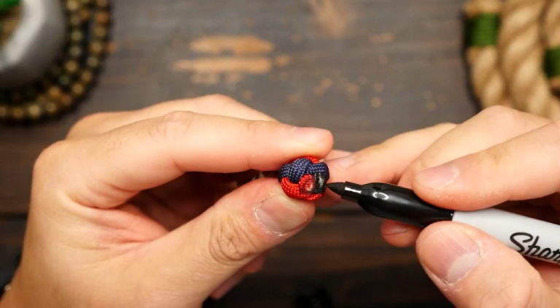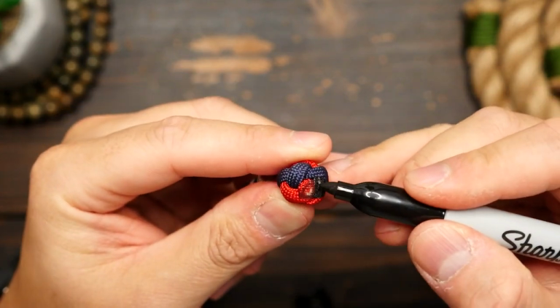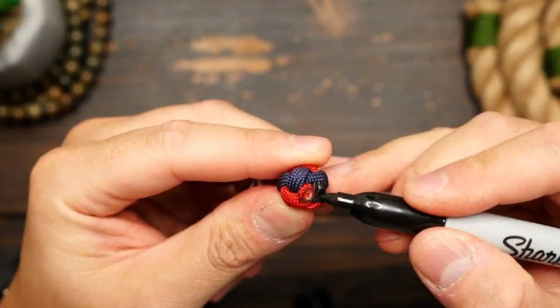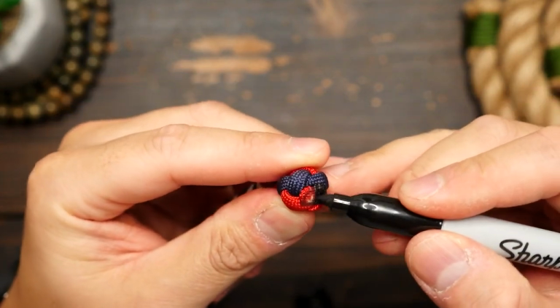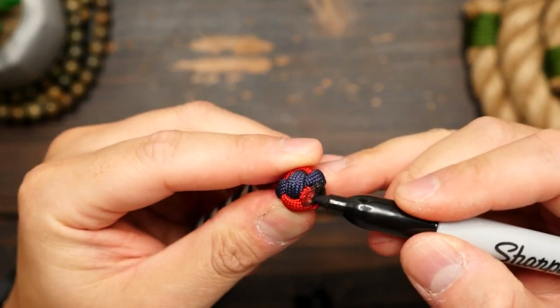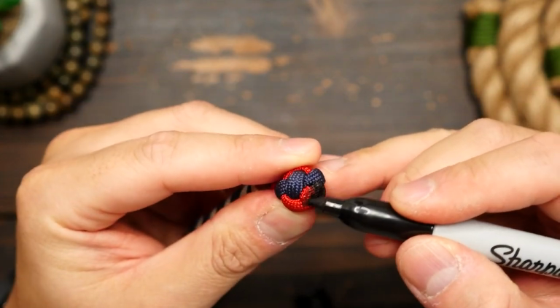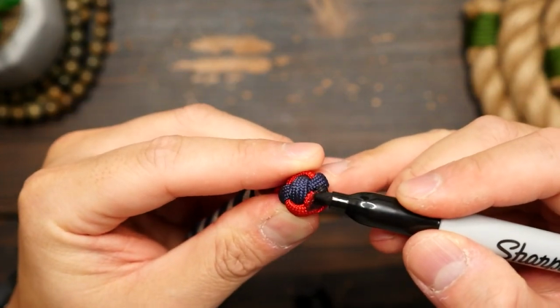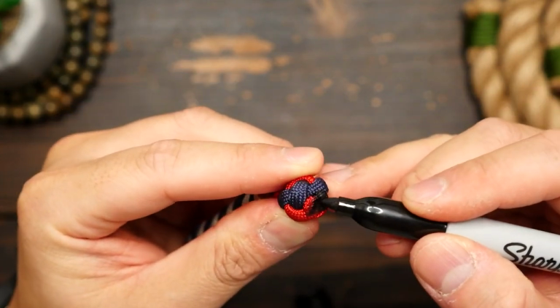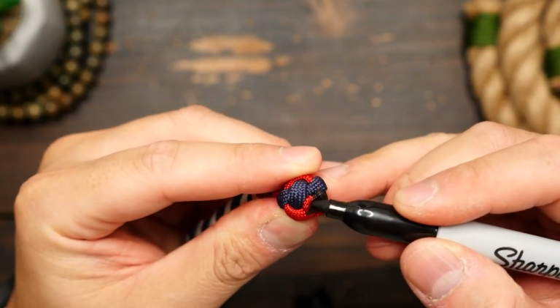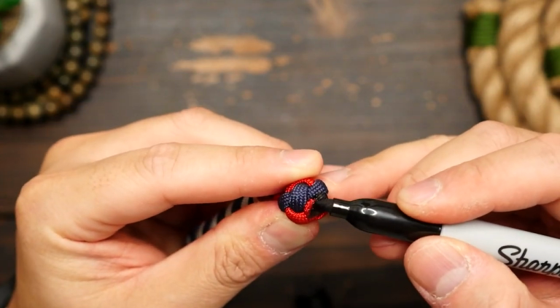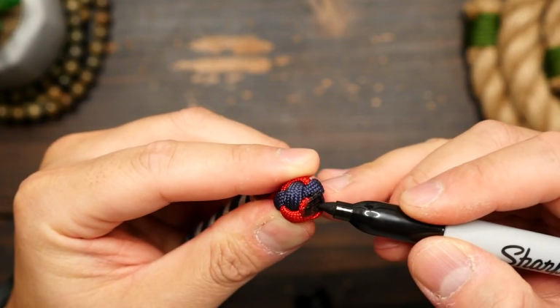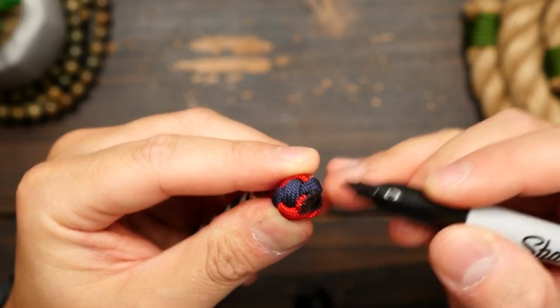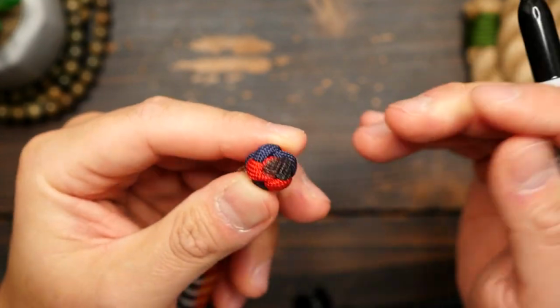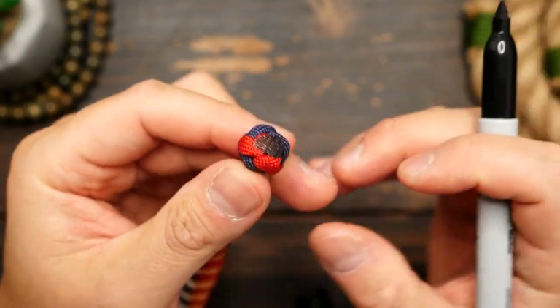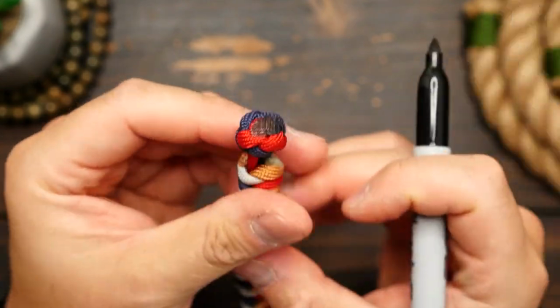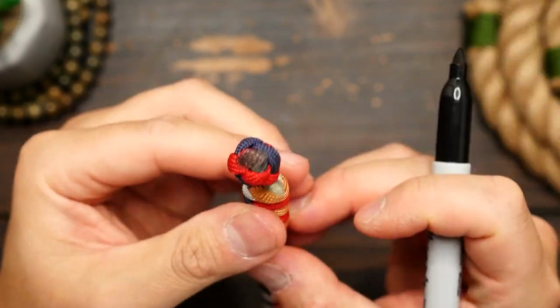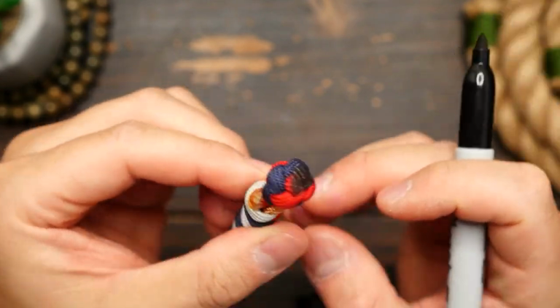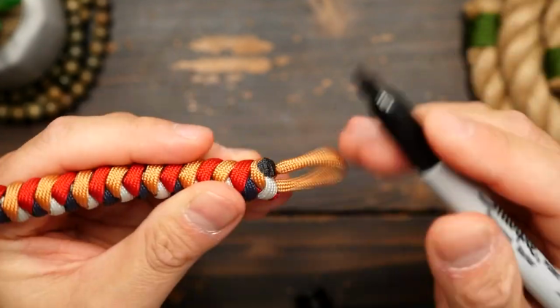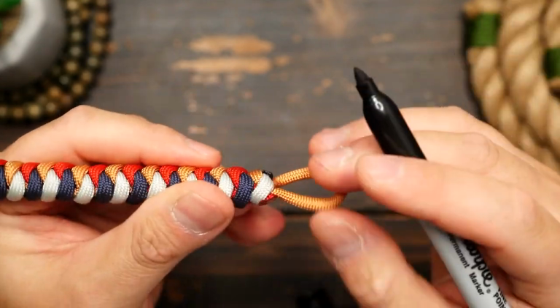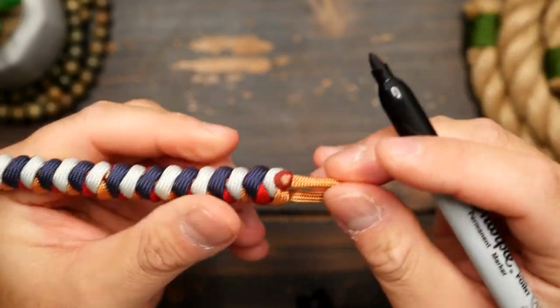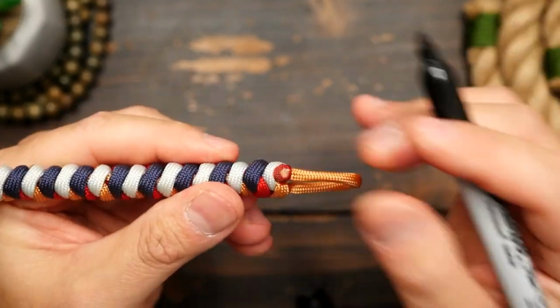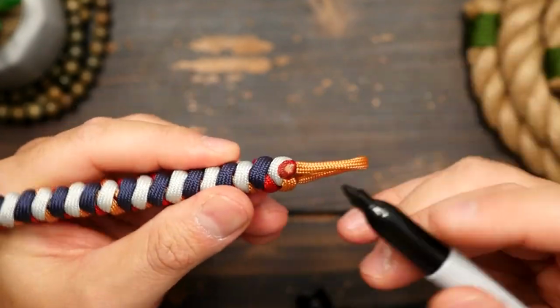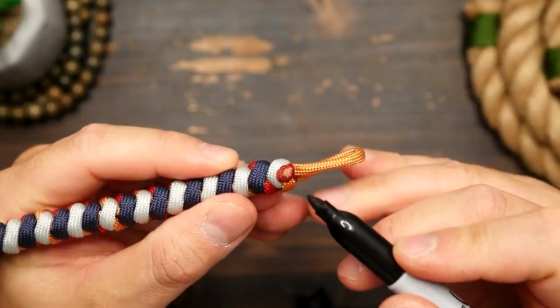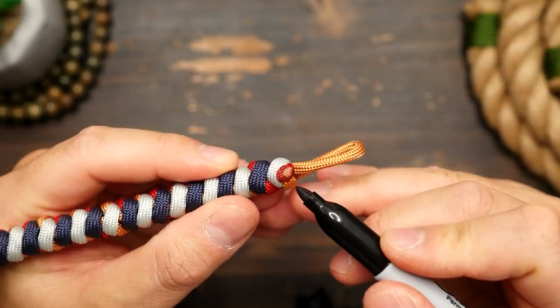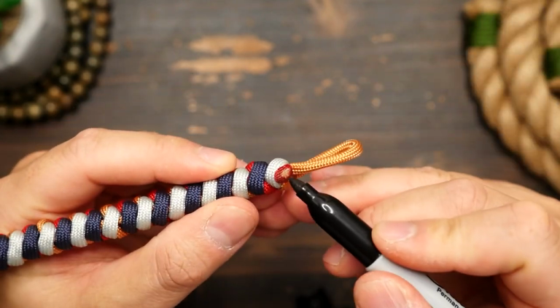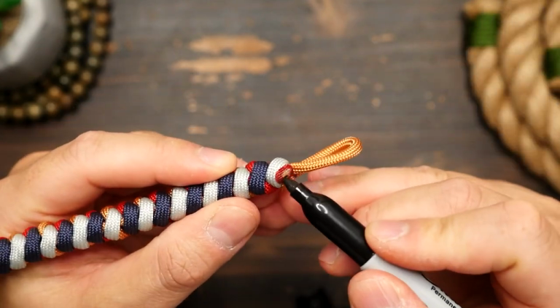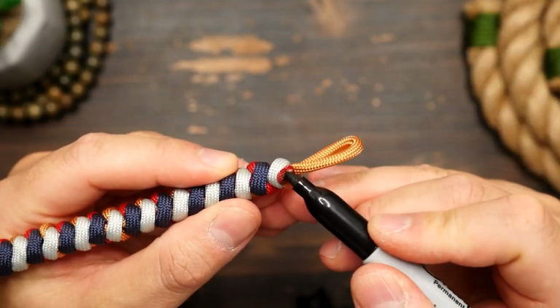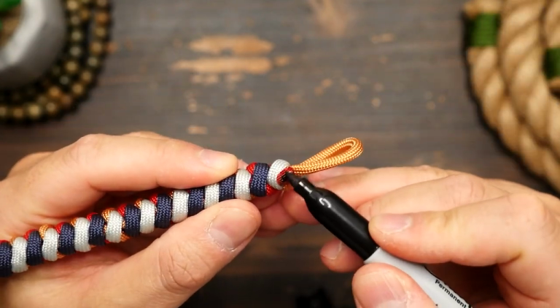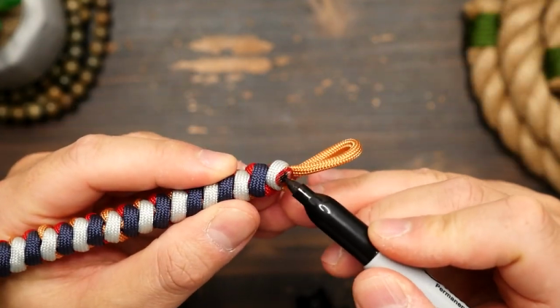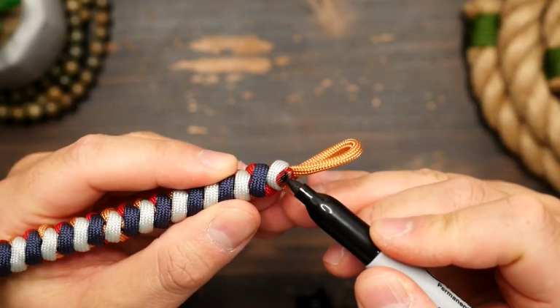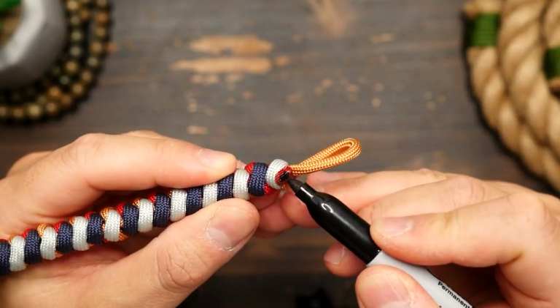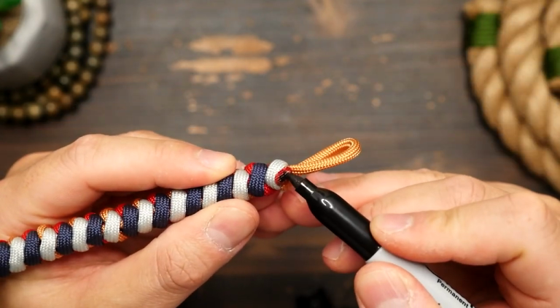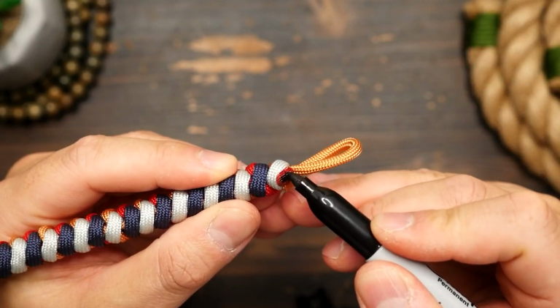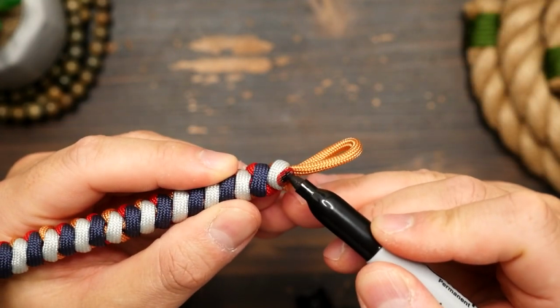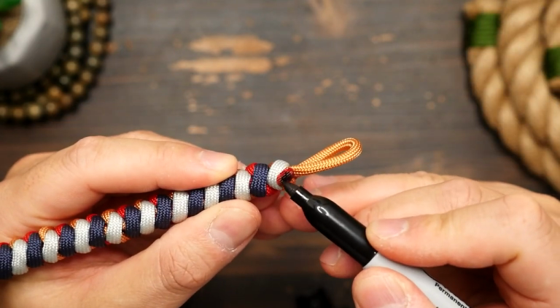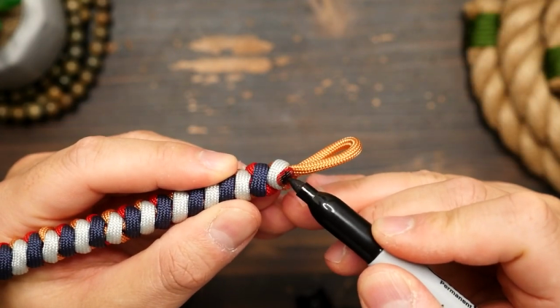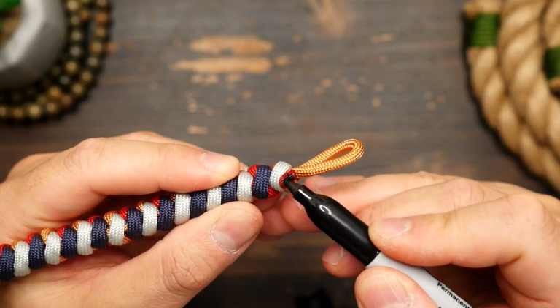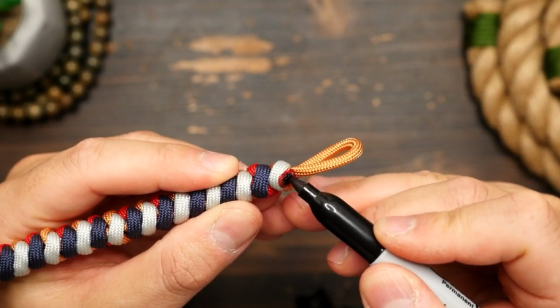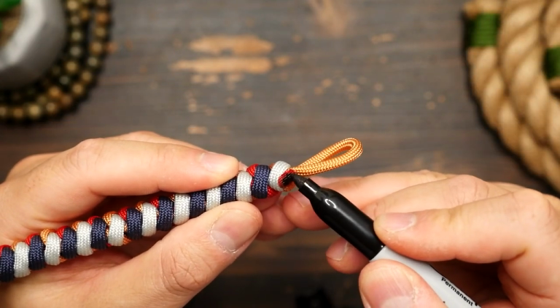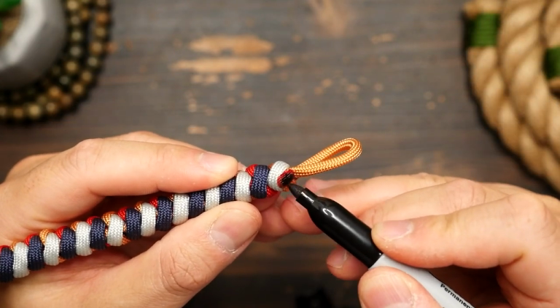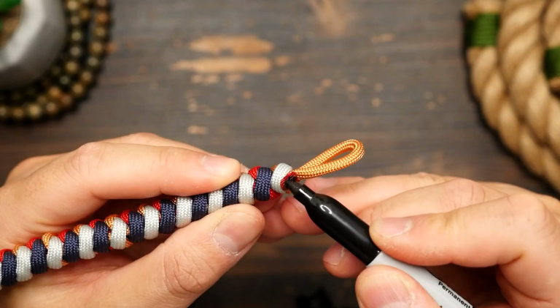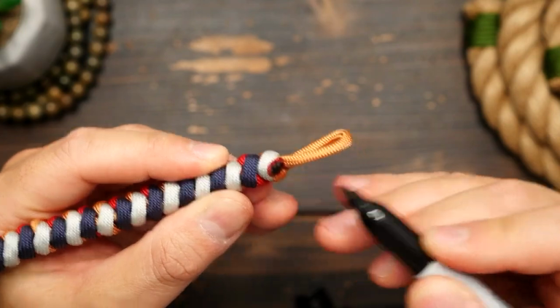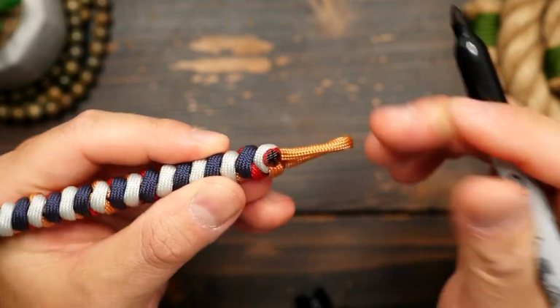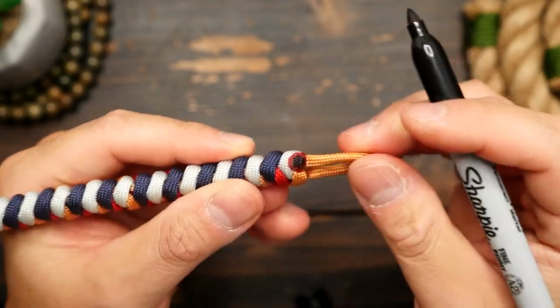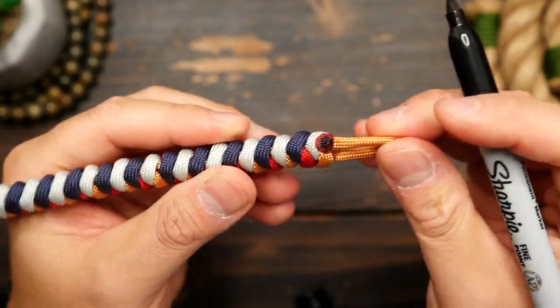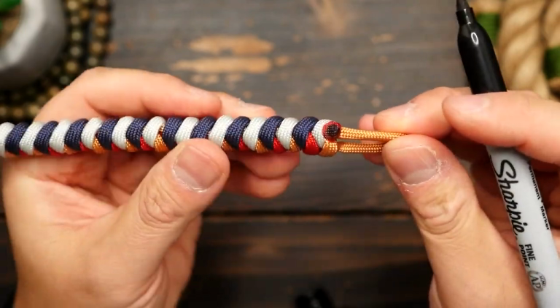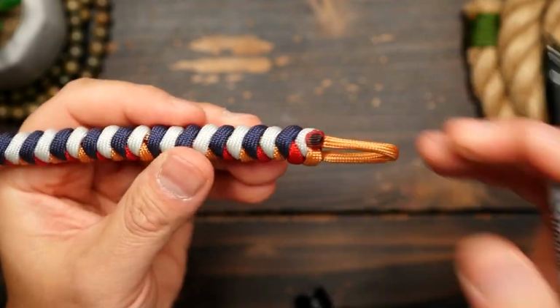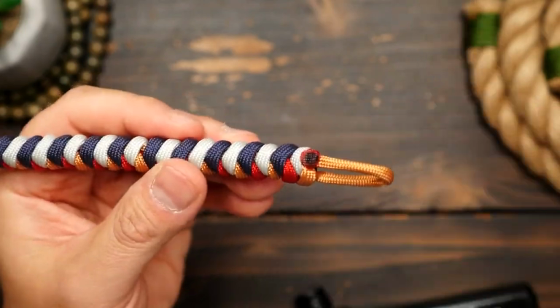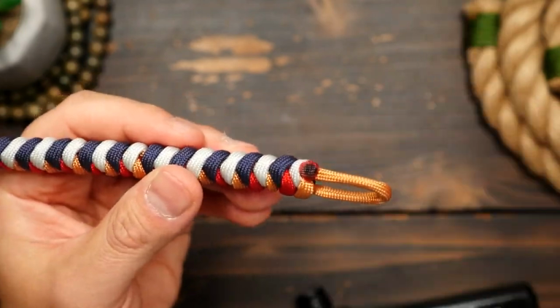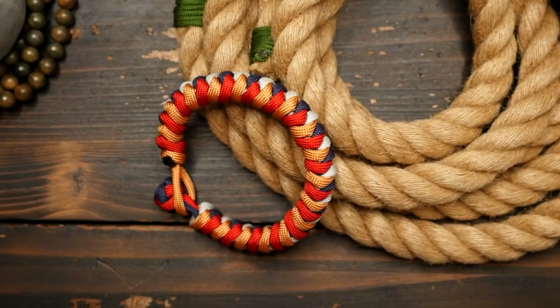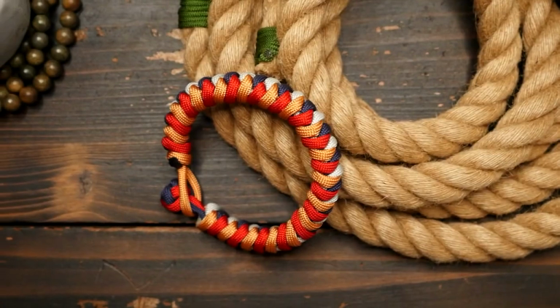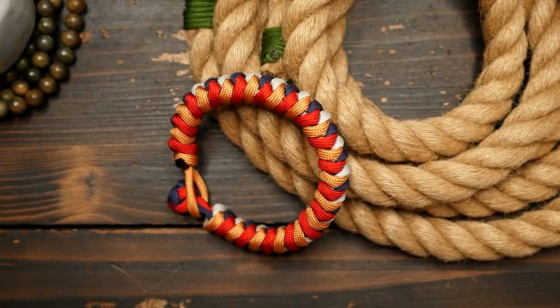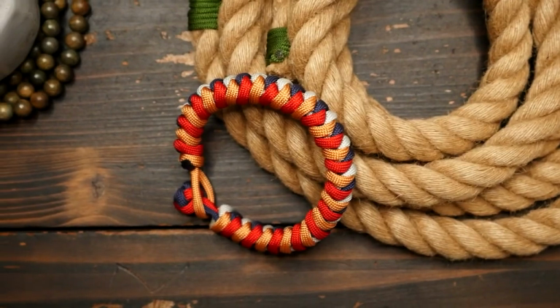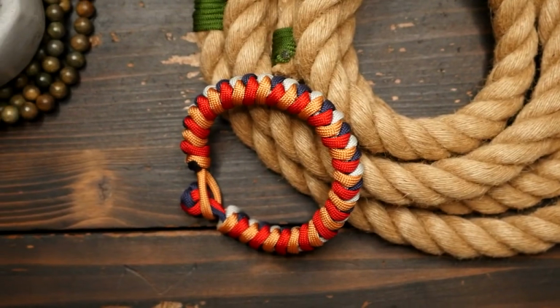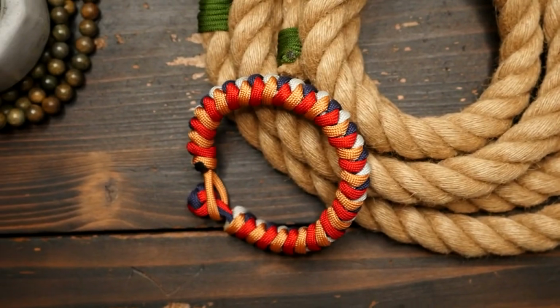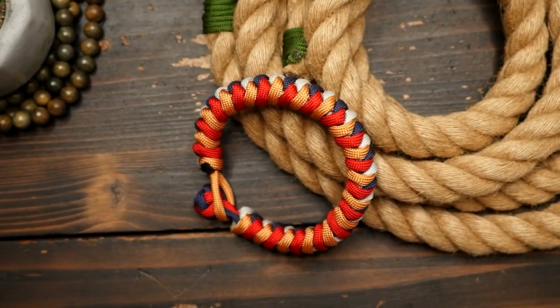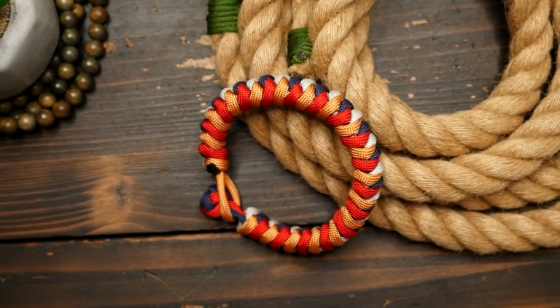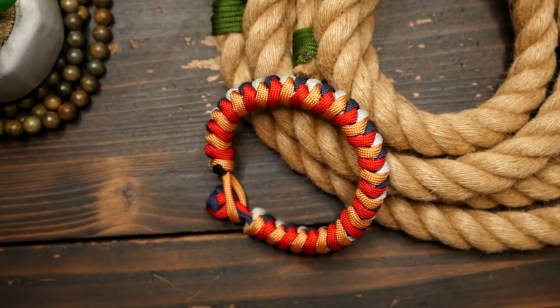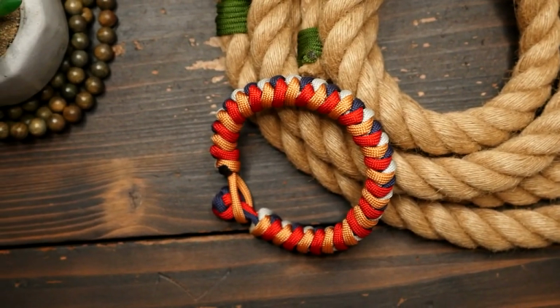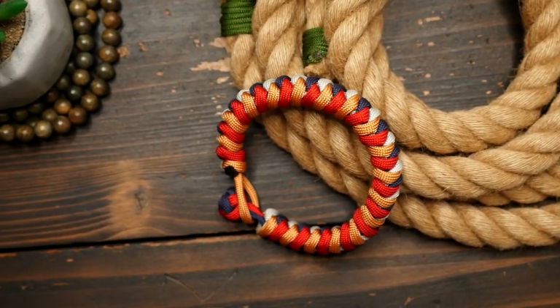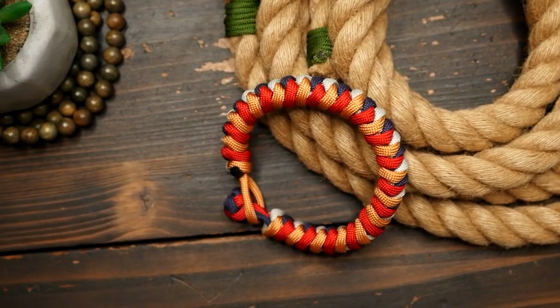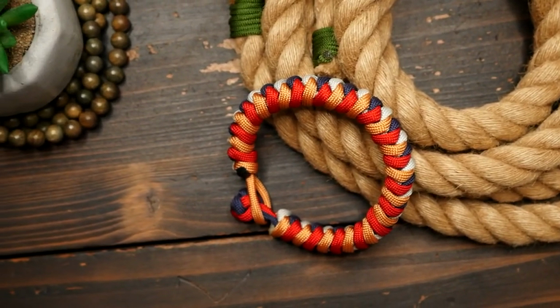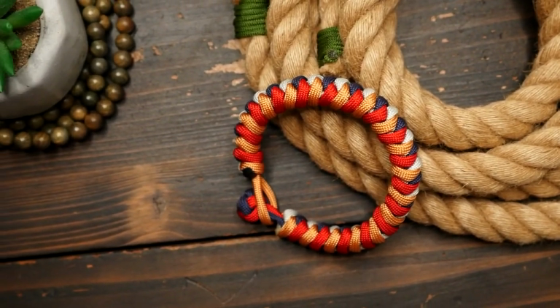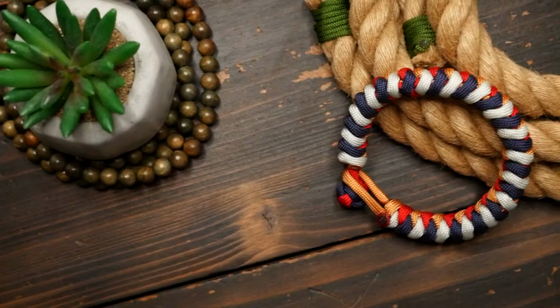You can use a marker to color in the darker colors to hide the white melted end. And there we have it — our four color snake knot paracord bracelet.